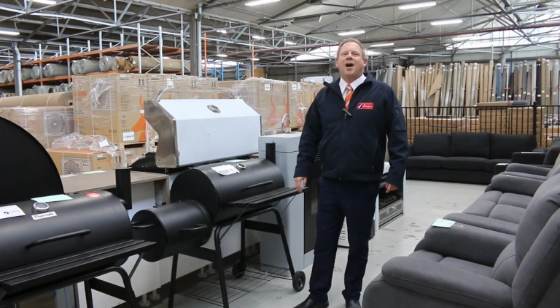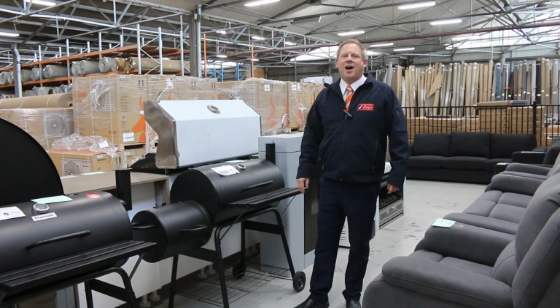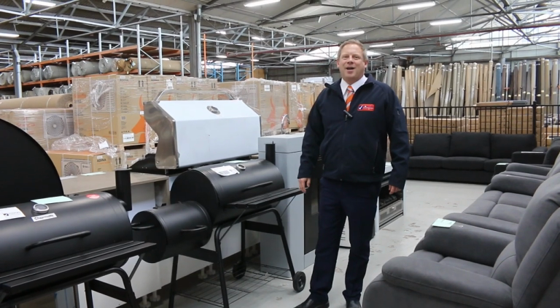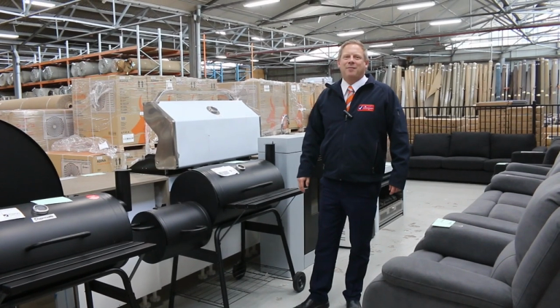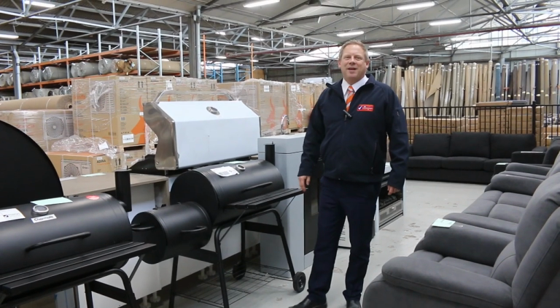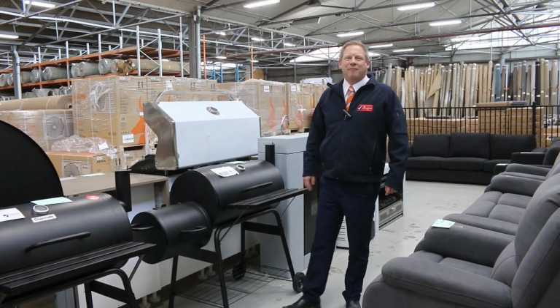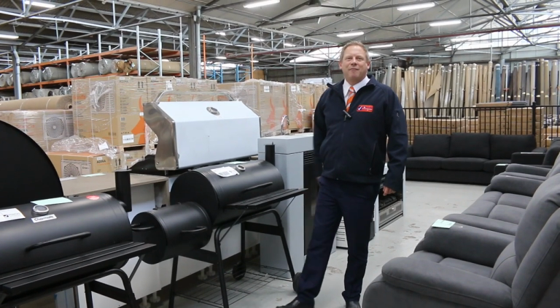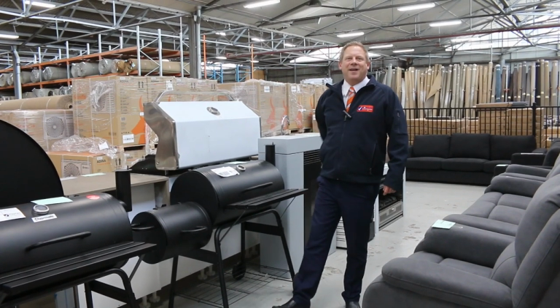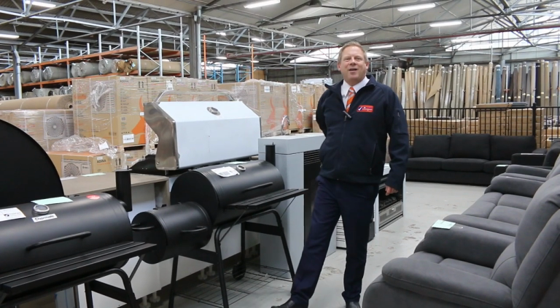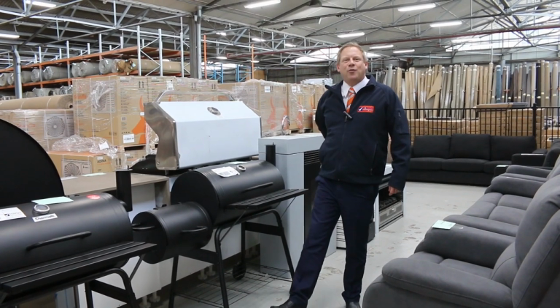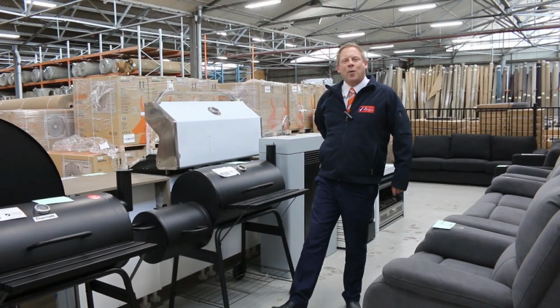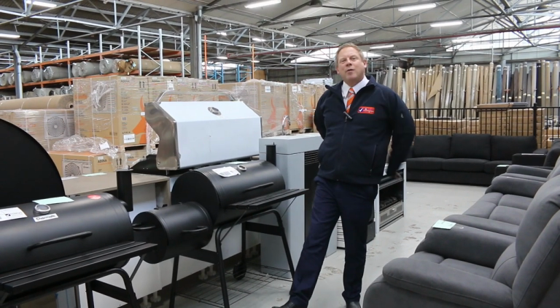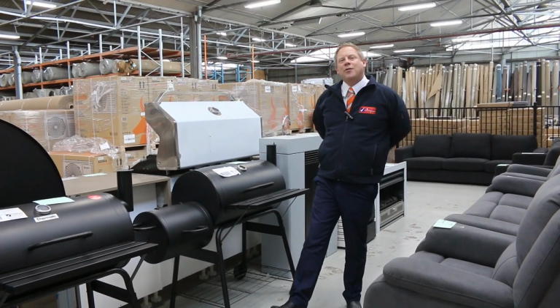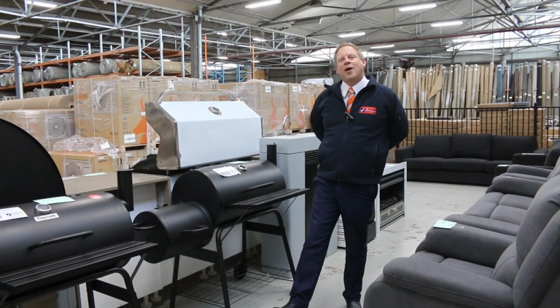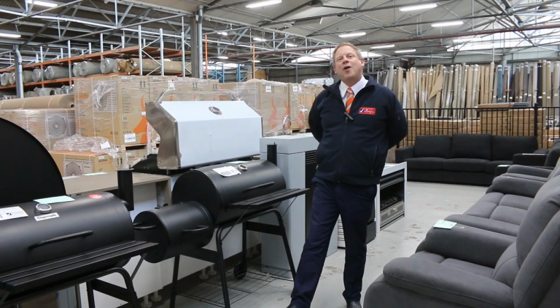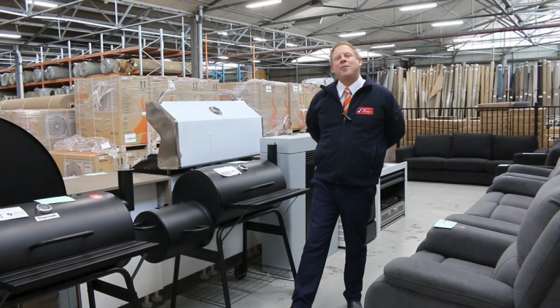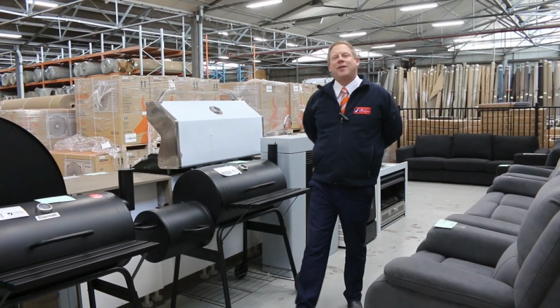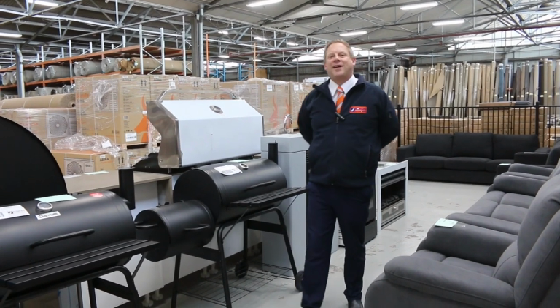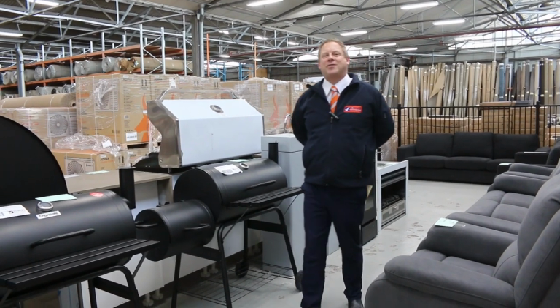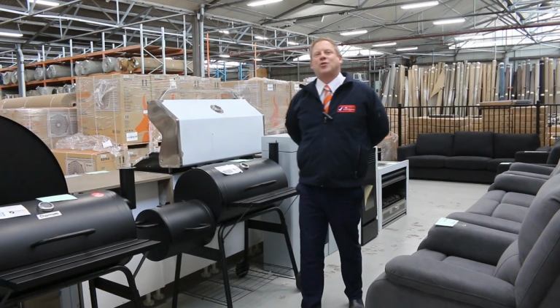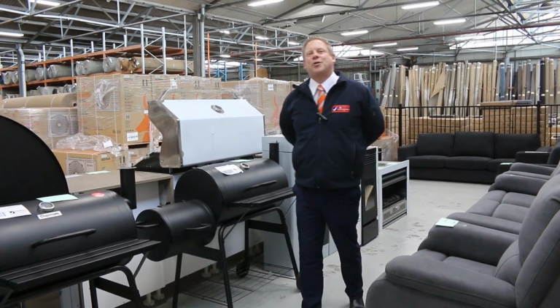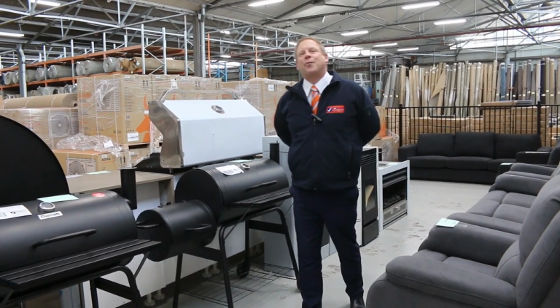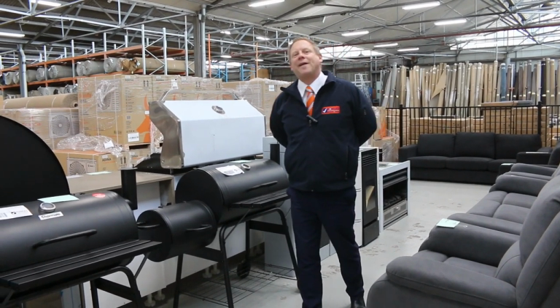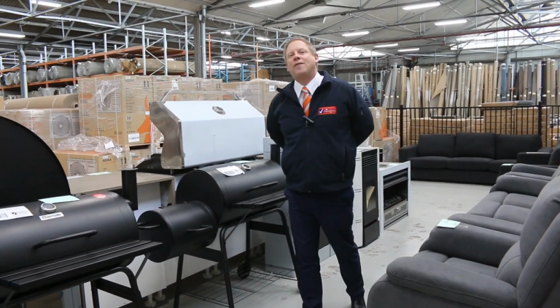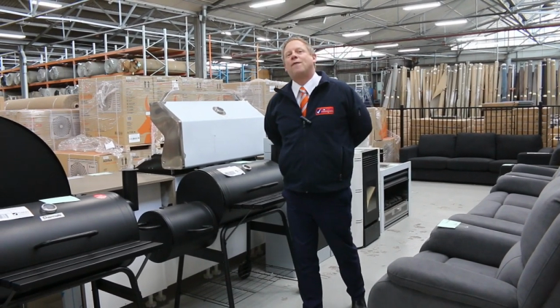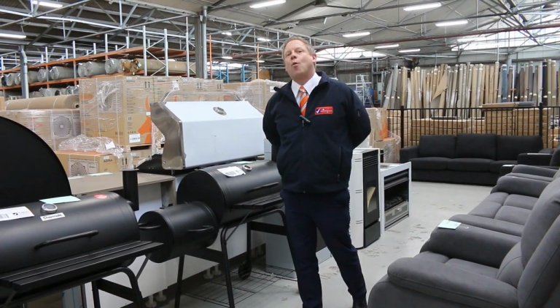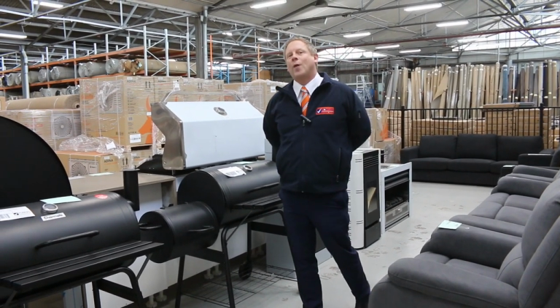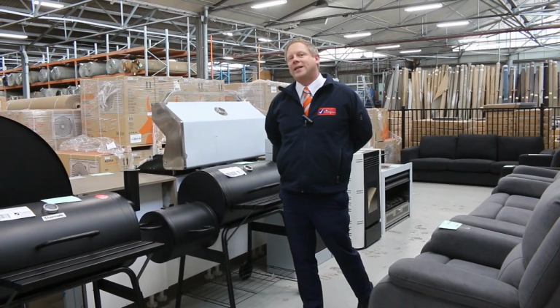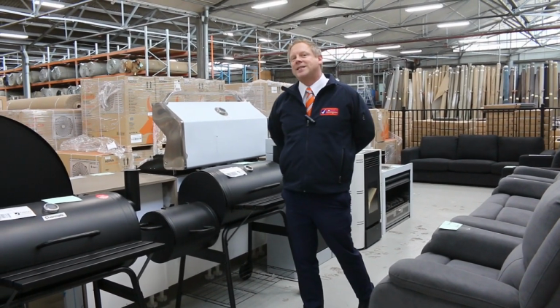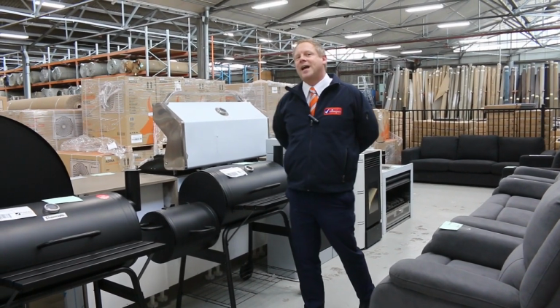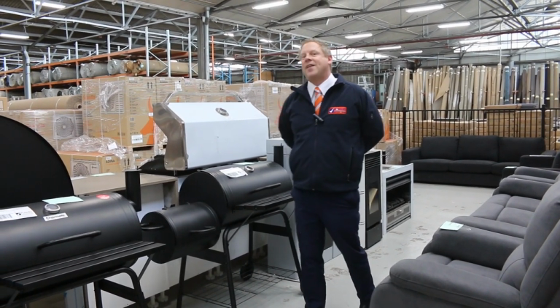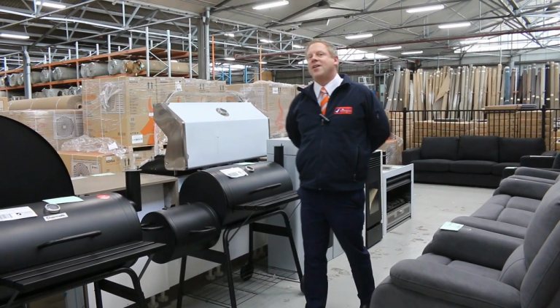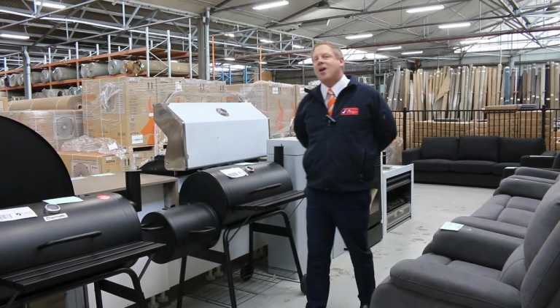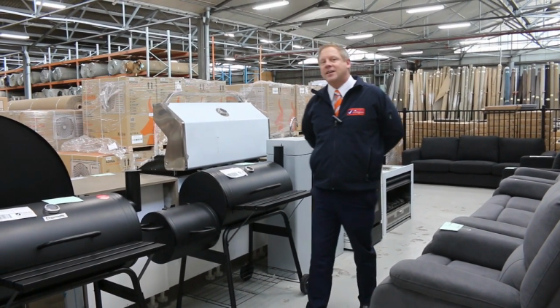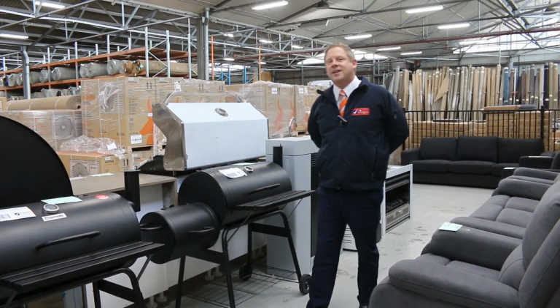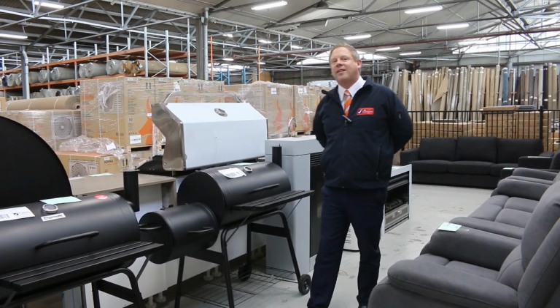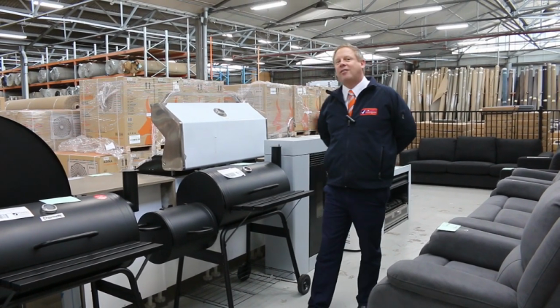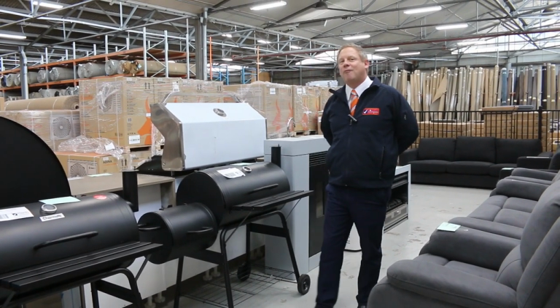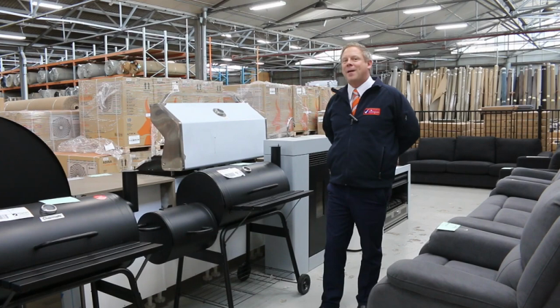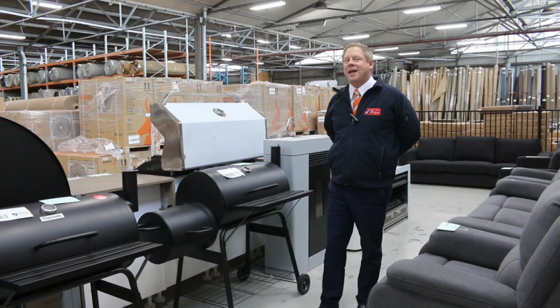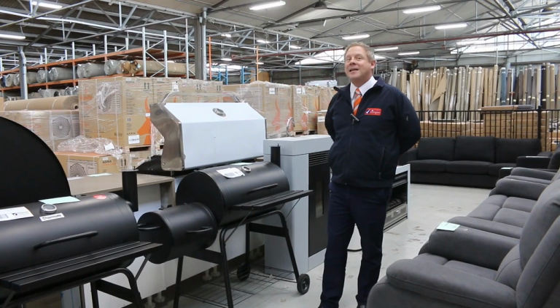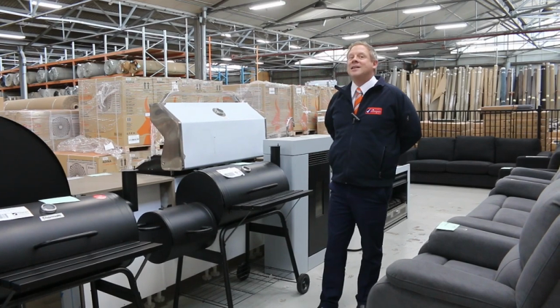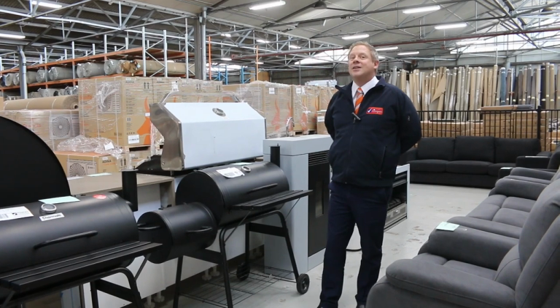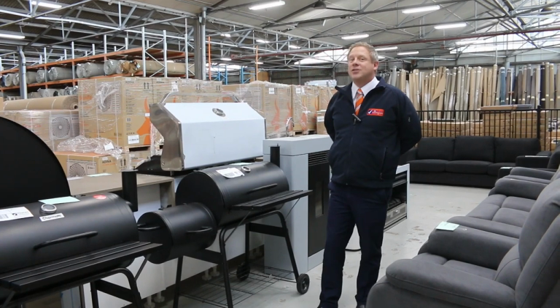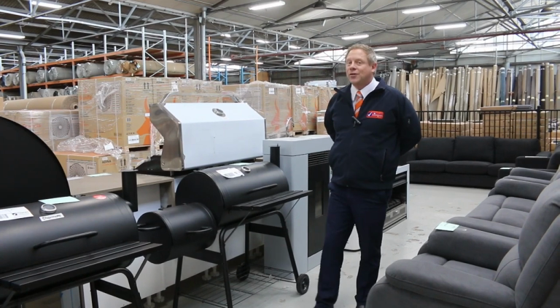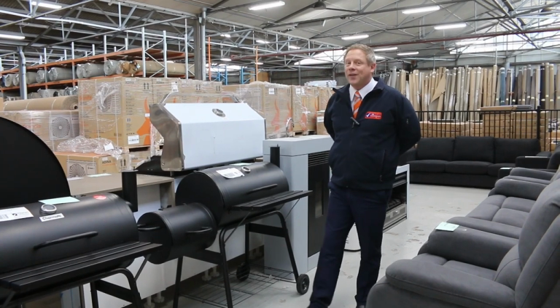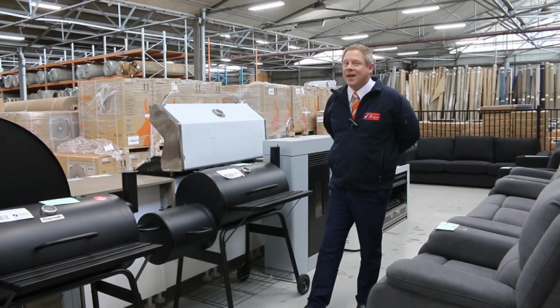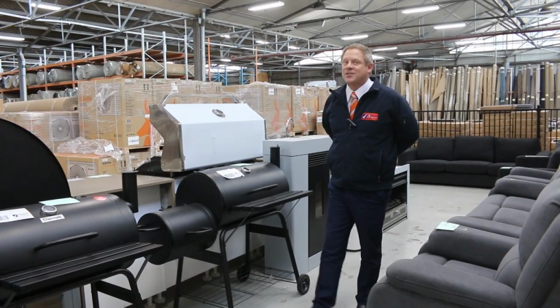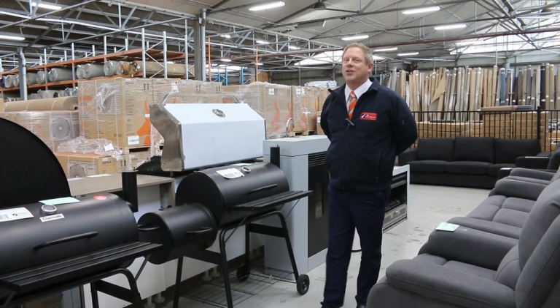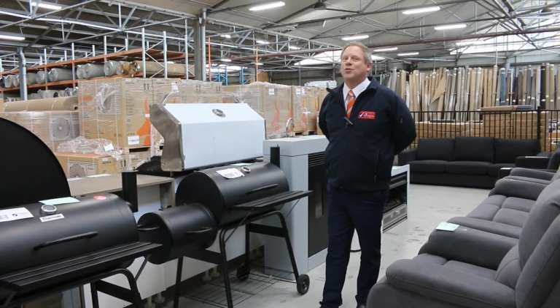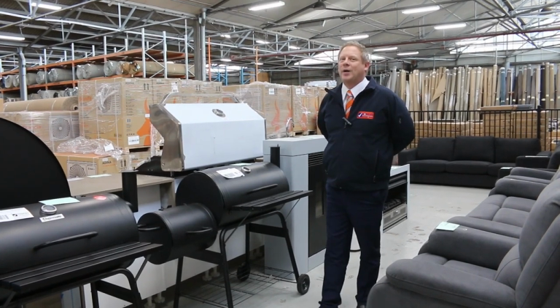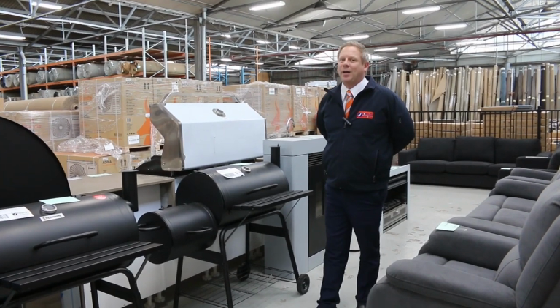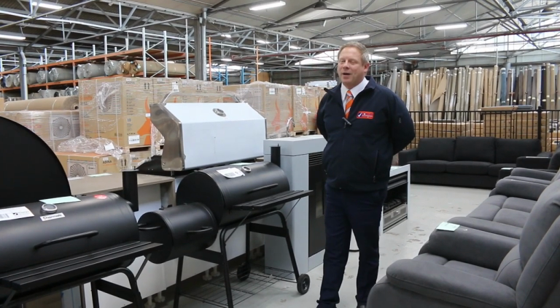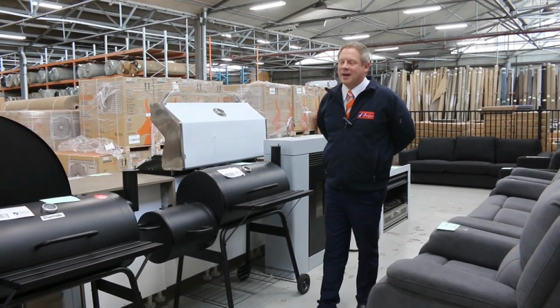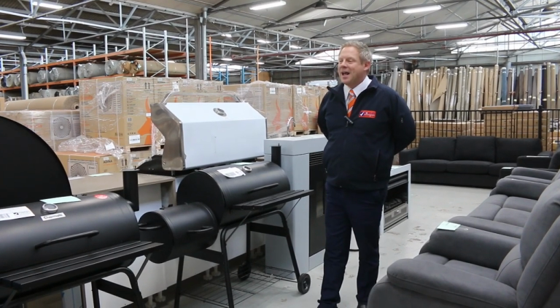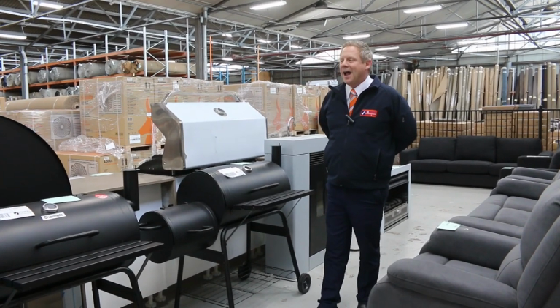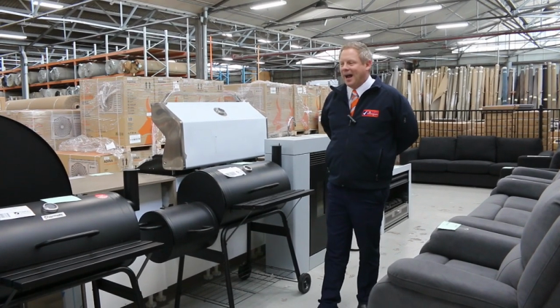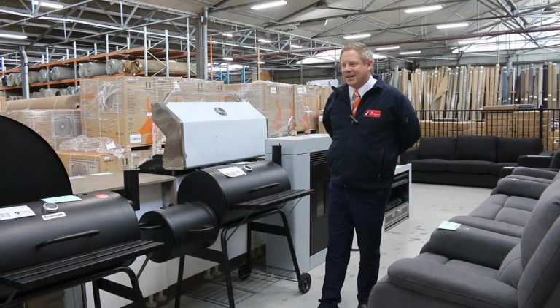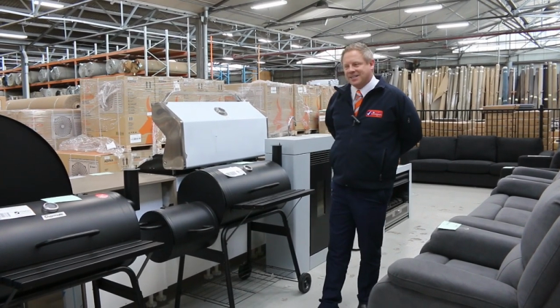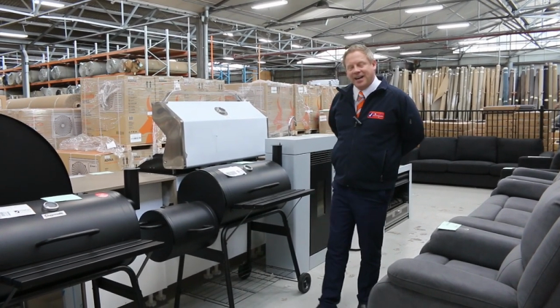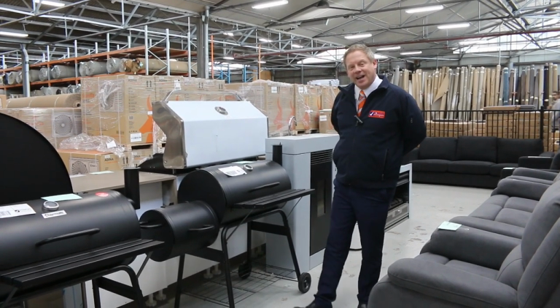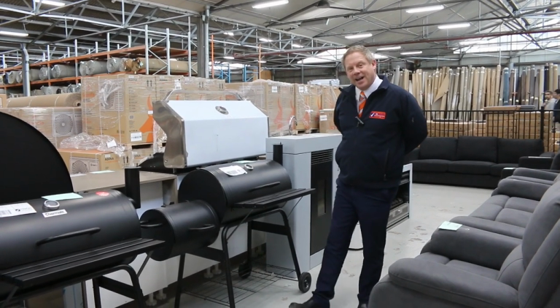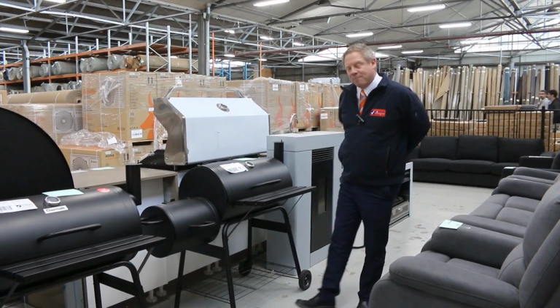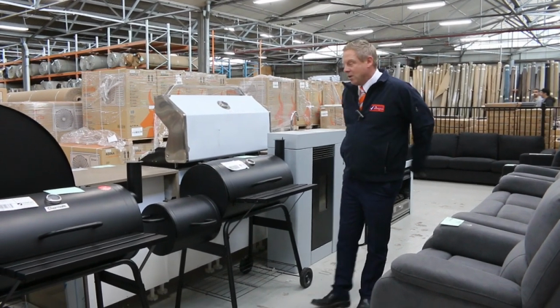Hi, I'm Liam from Fowles and welcome to the Home Renovators Auction Preview for Wednesday the 19th of May 2021 at 10 a.m.